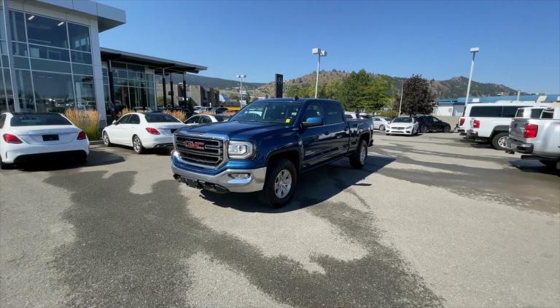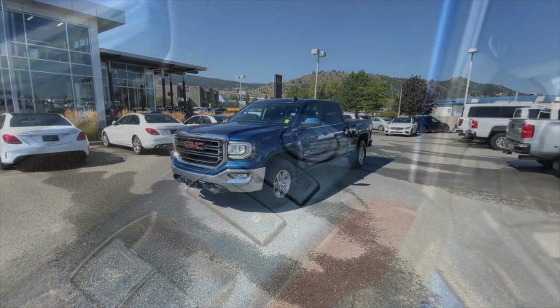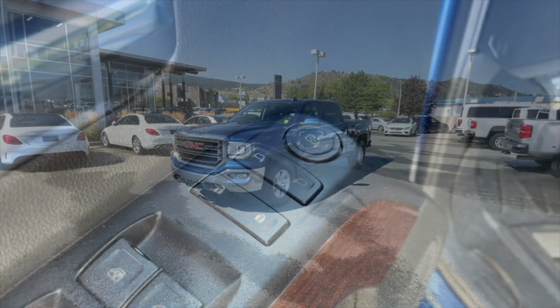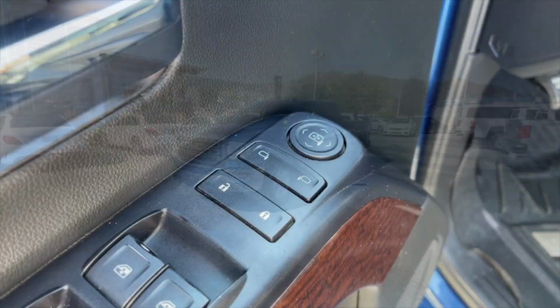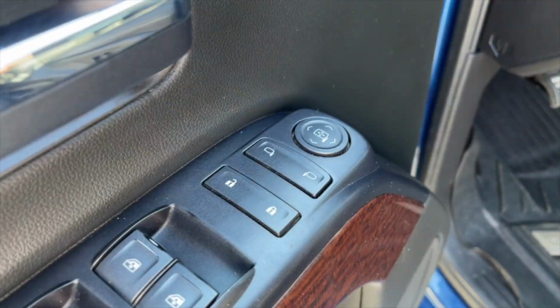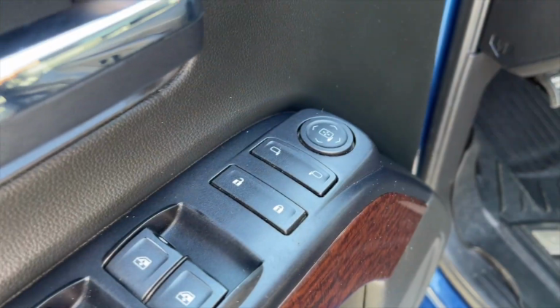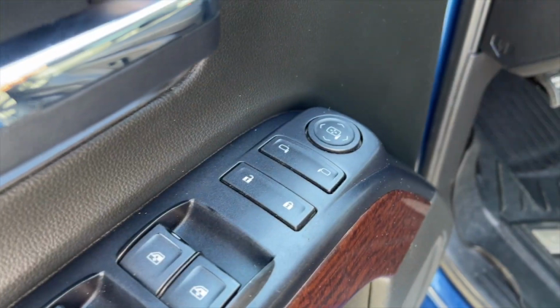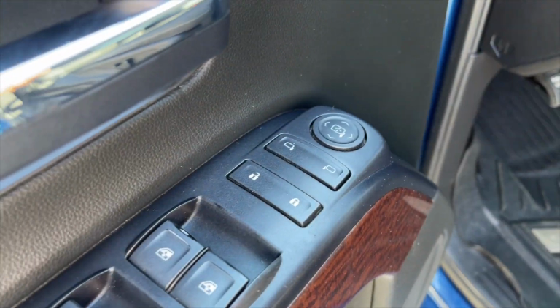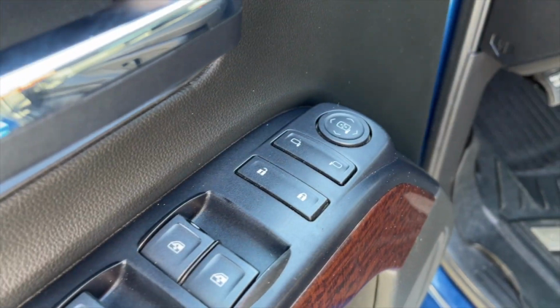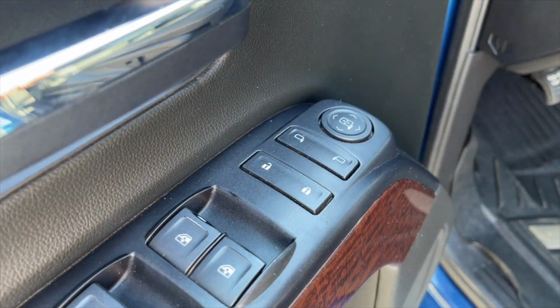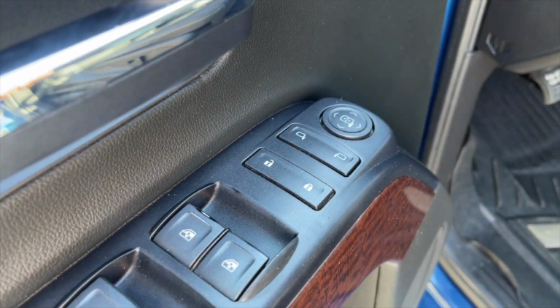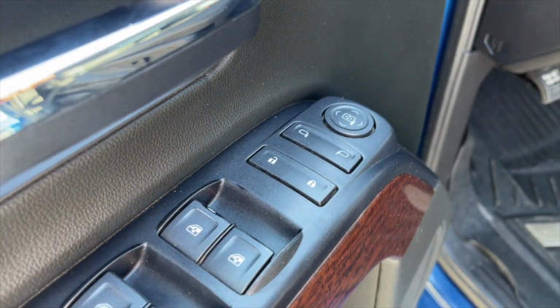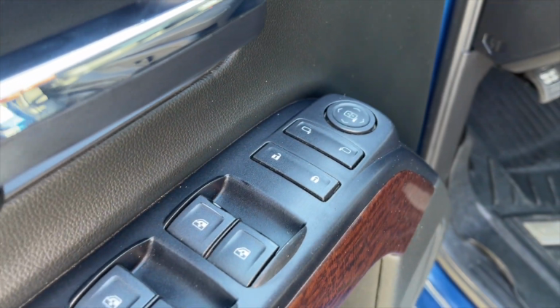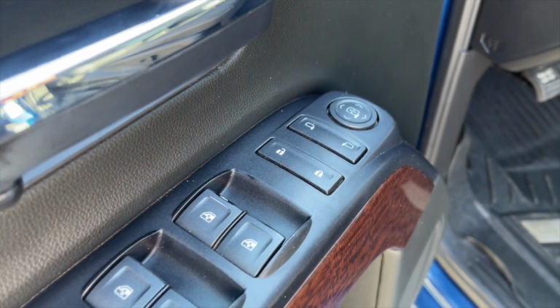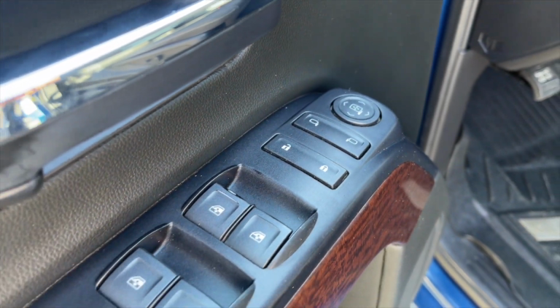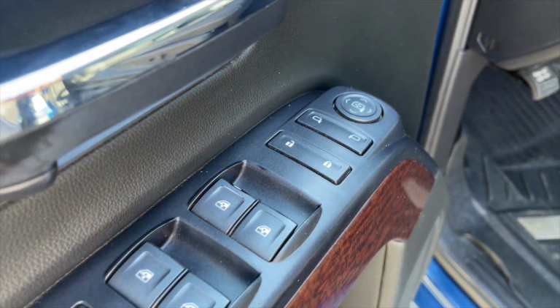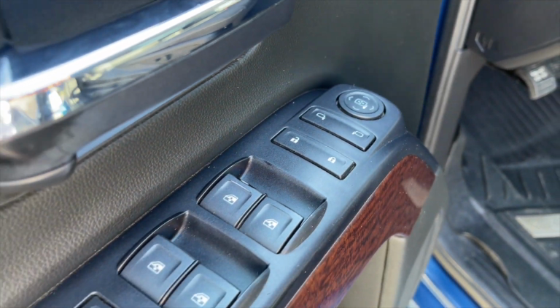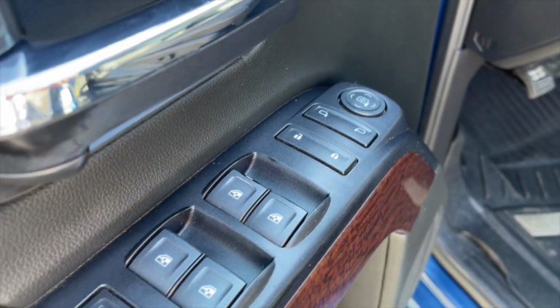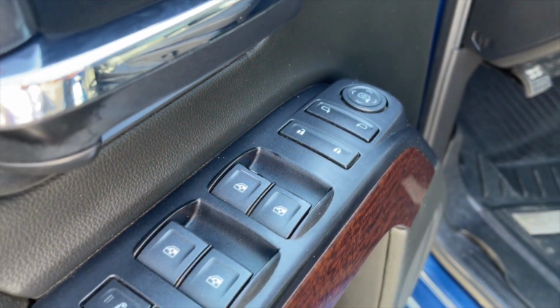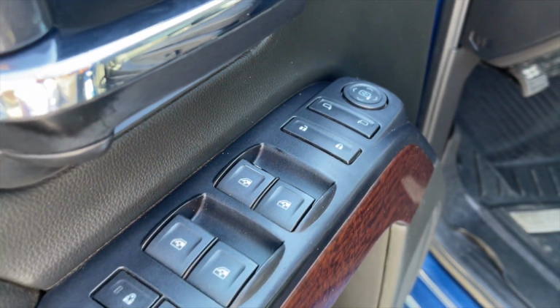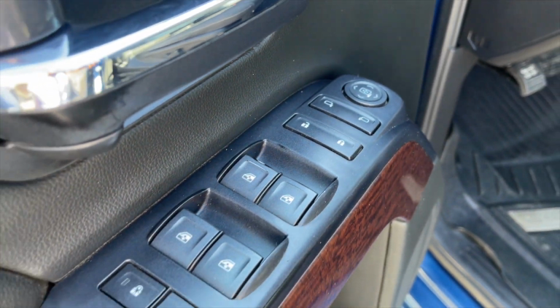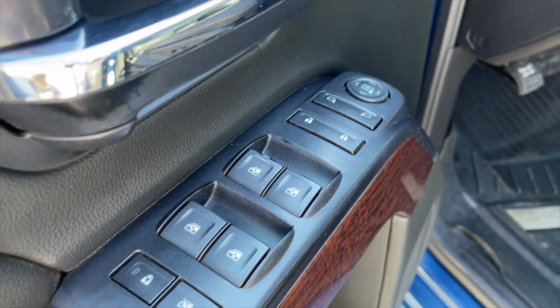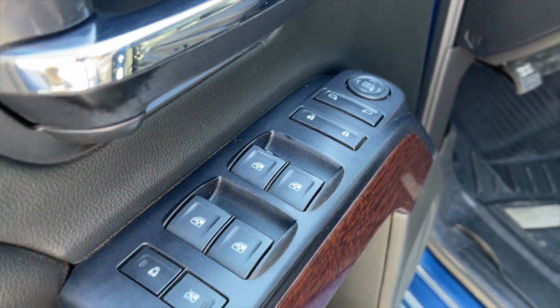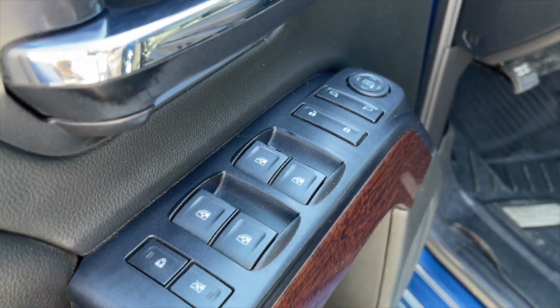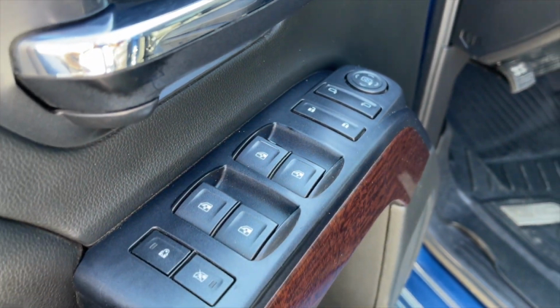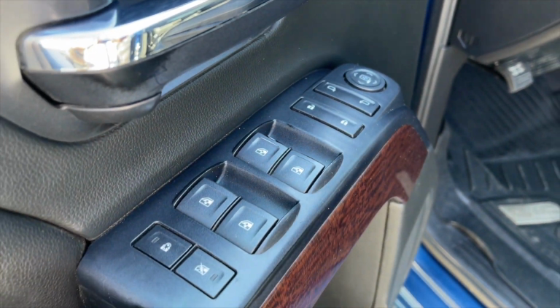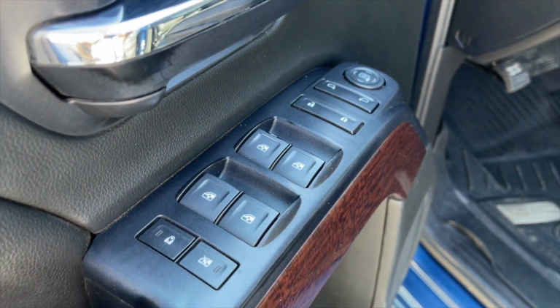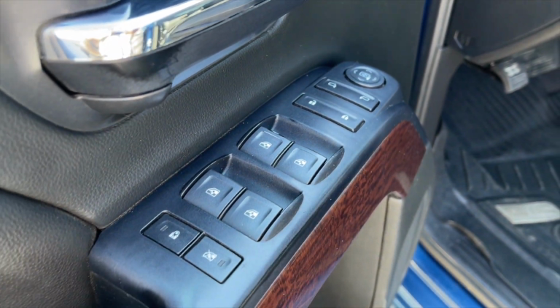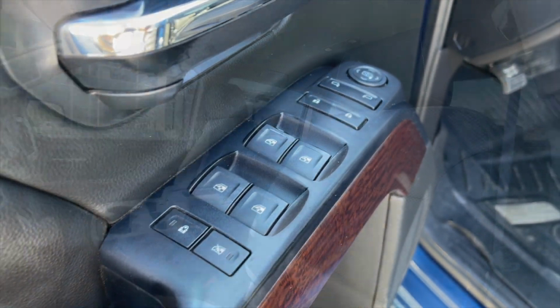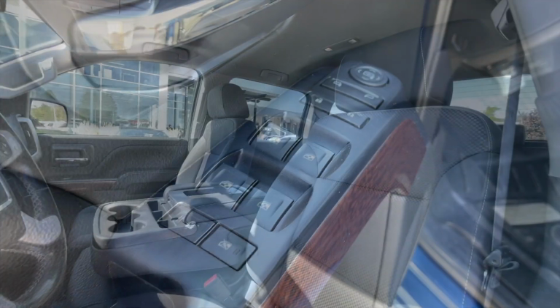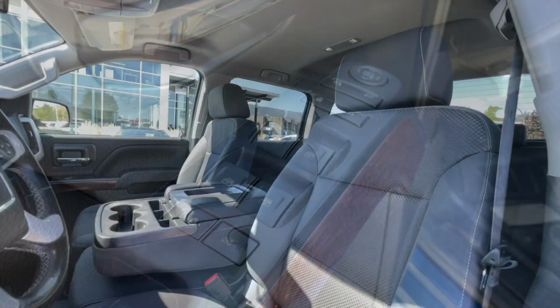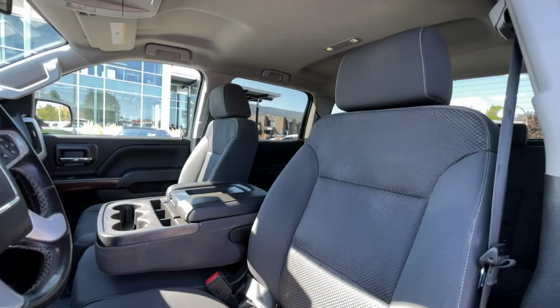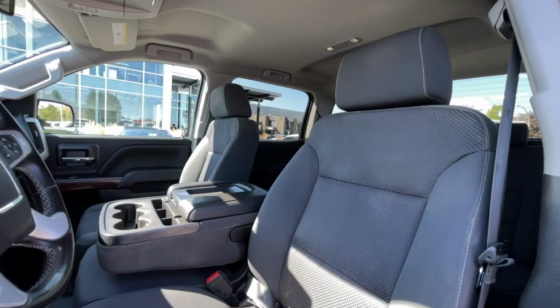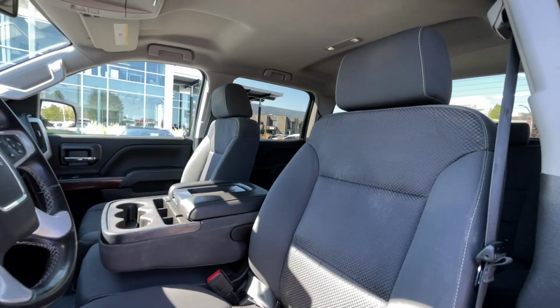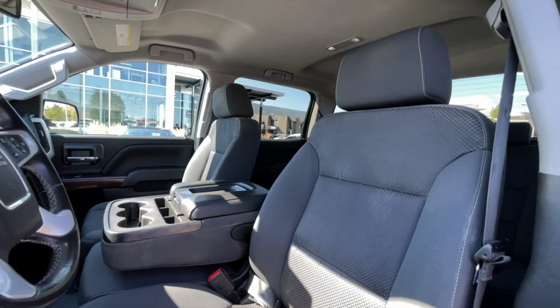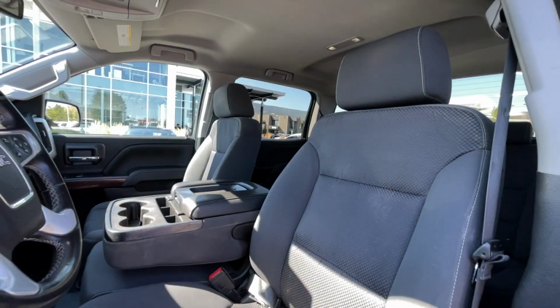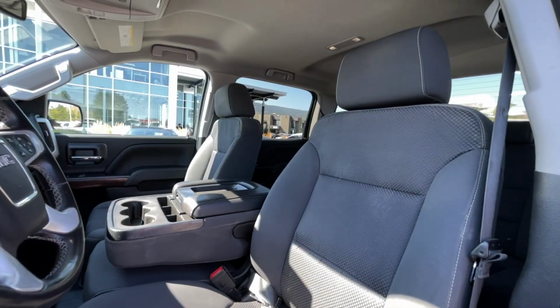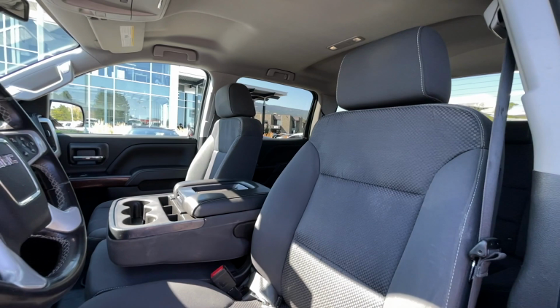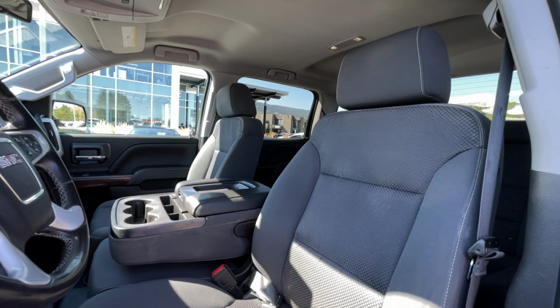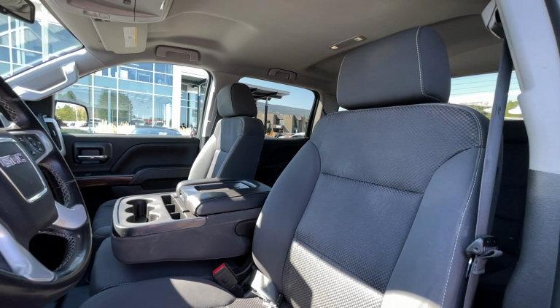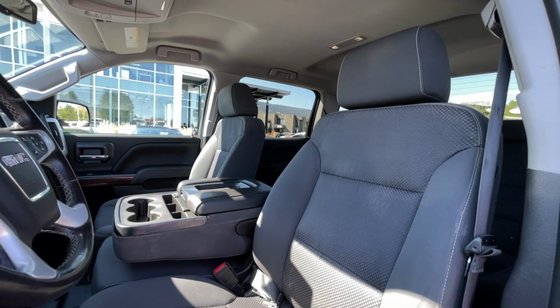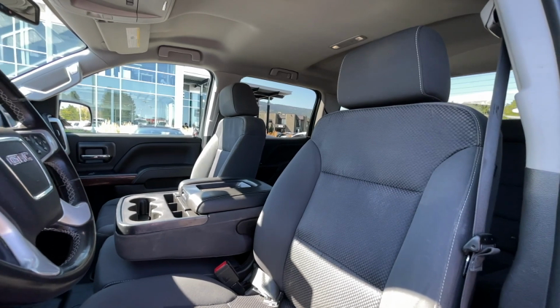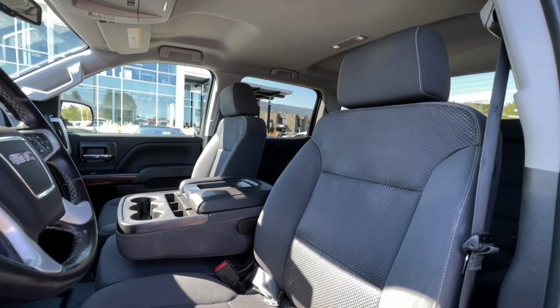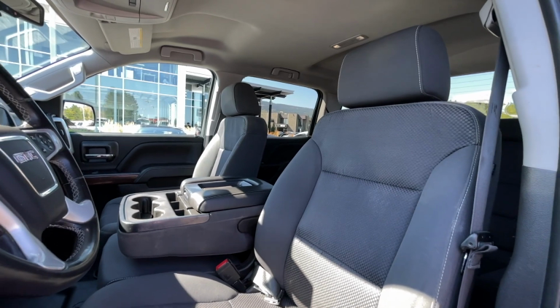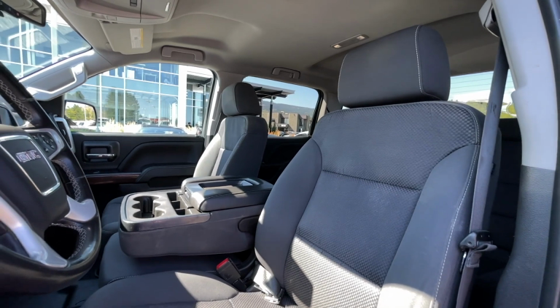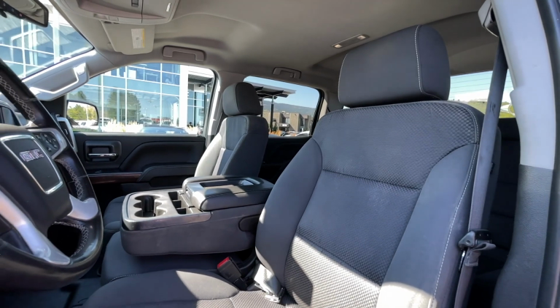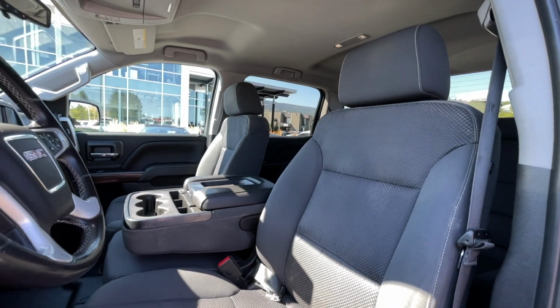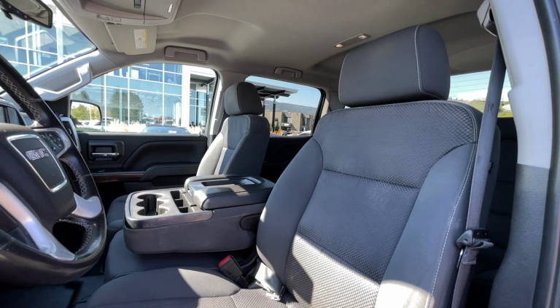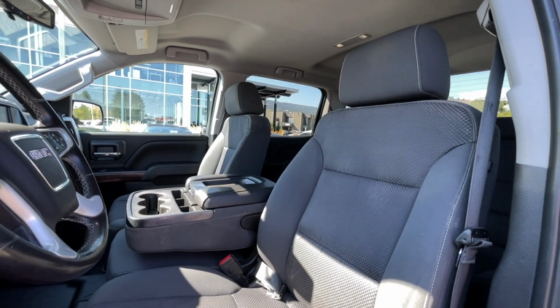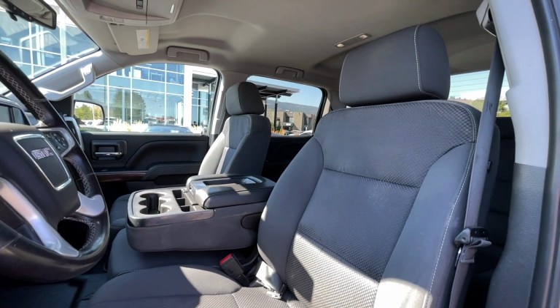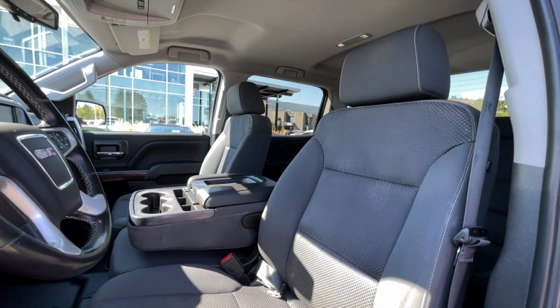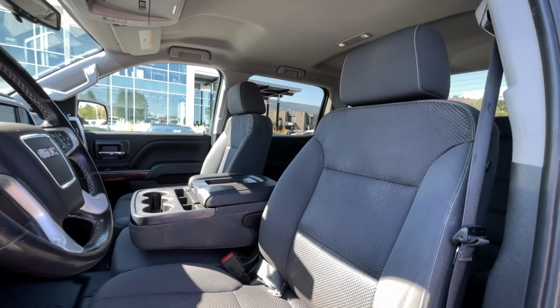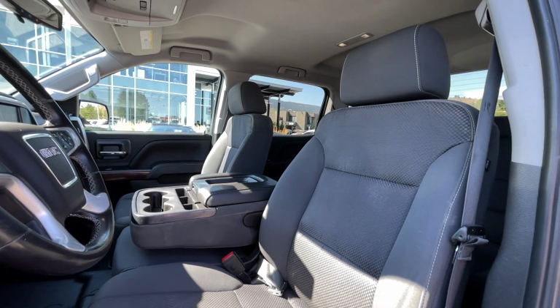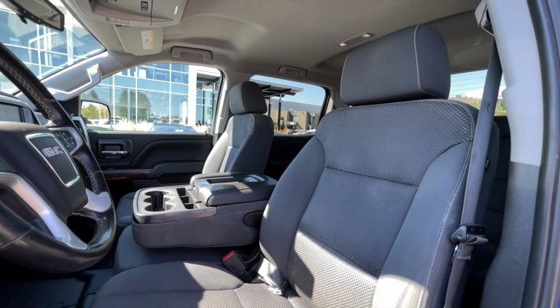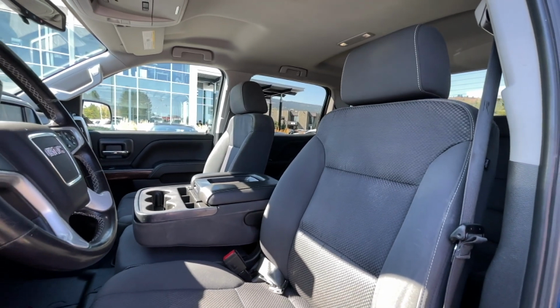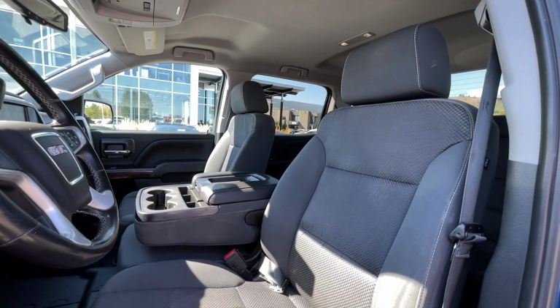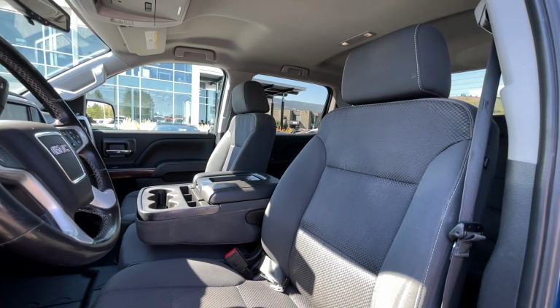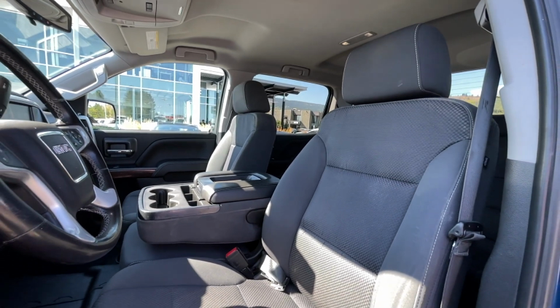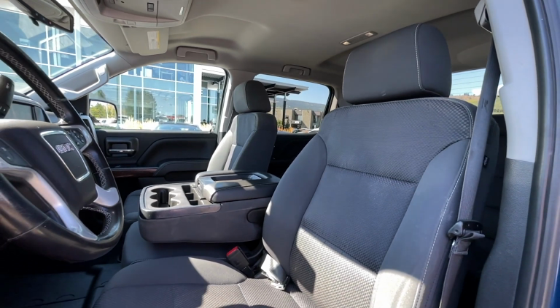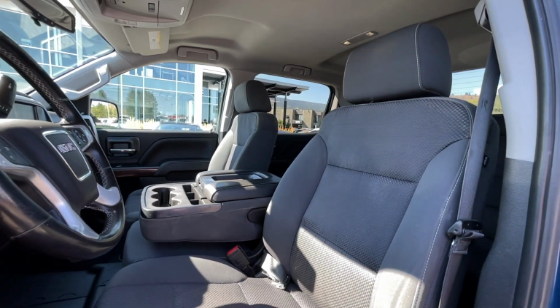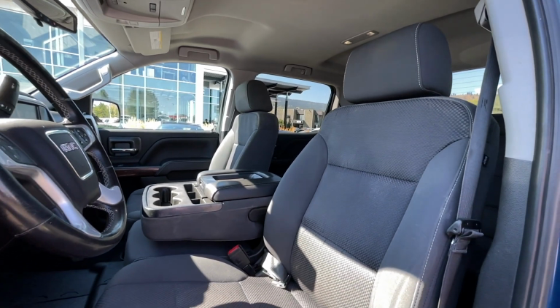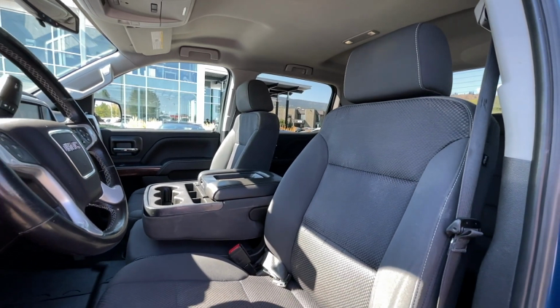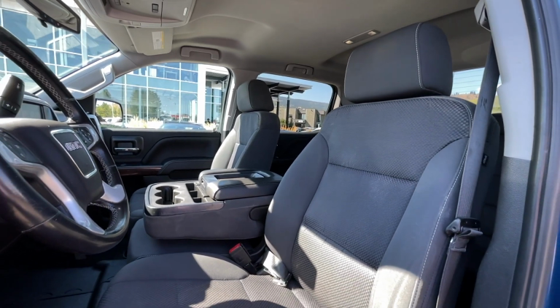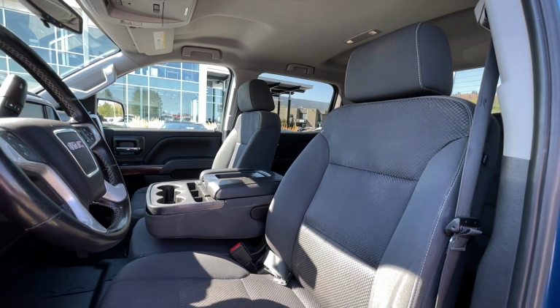For your power interior accessories you get power mirrors, power locks, and power windows. For your interior, this is a six-passenger vehicle with jet black cloth interior seating.